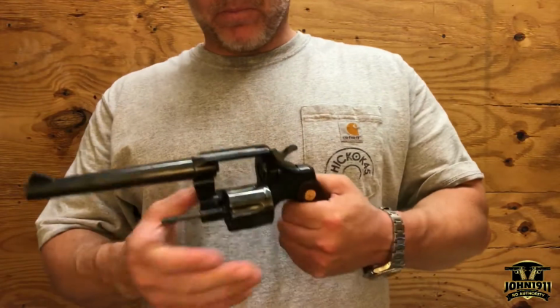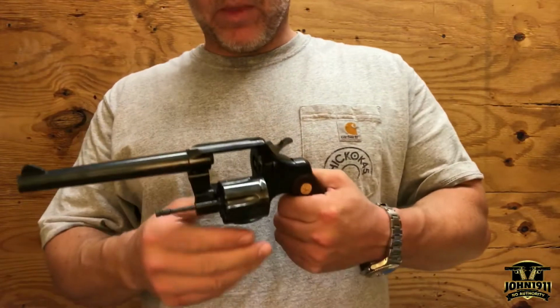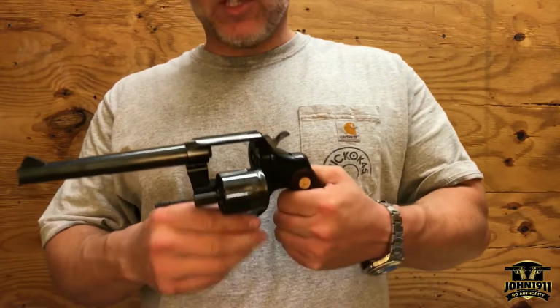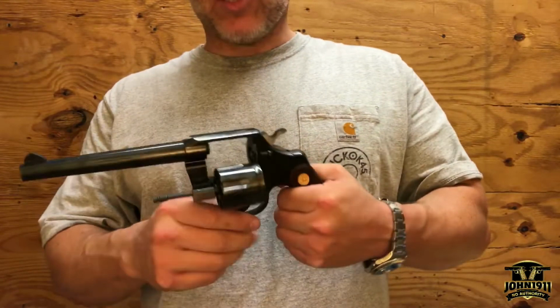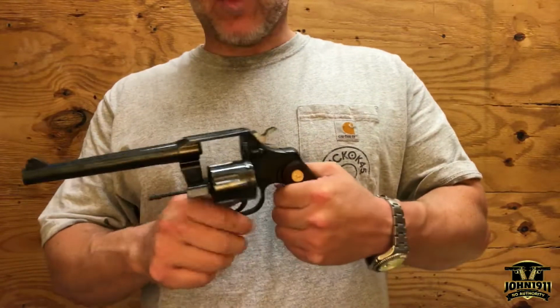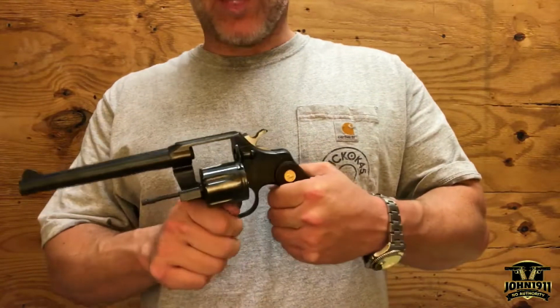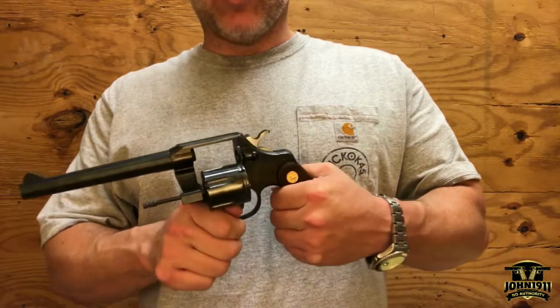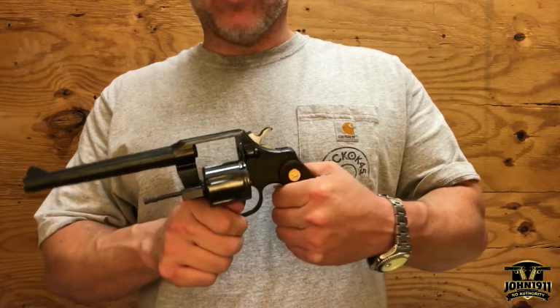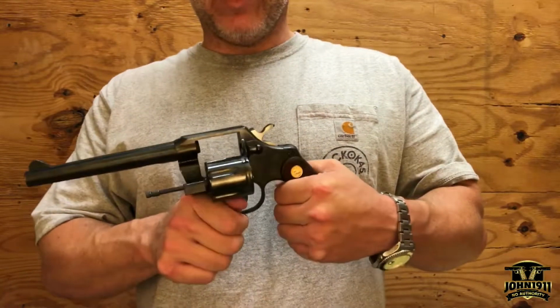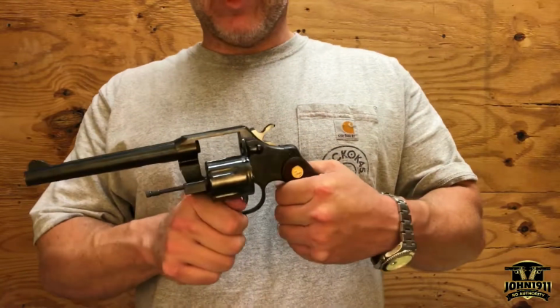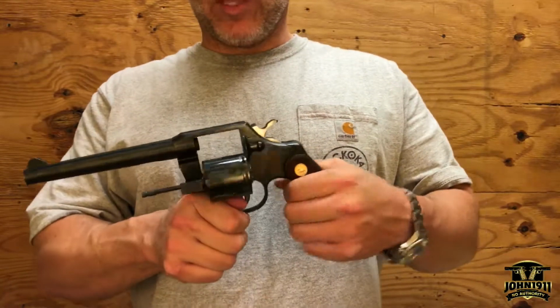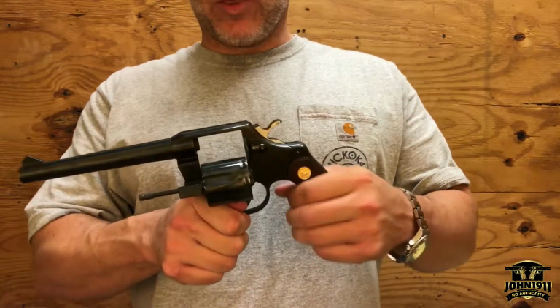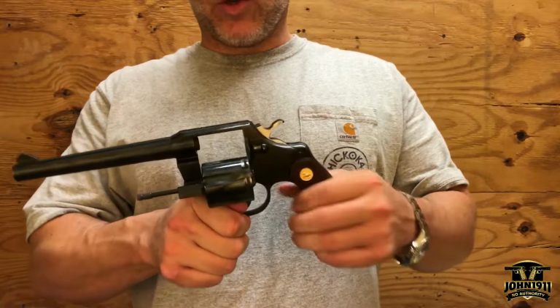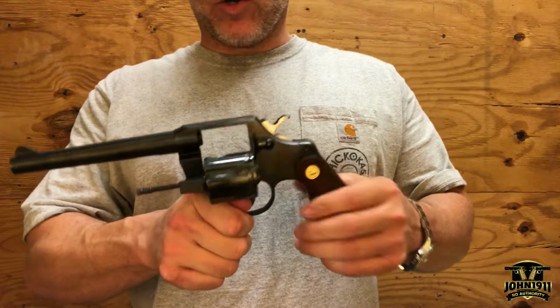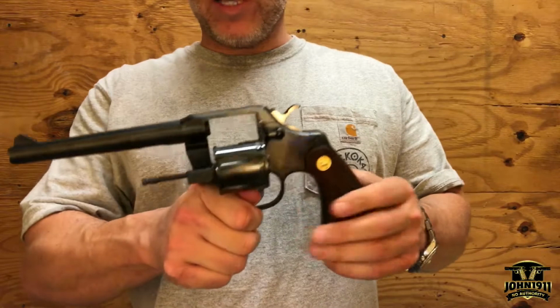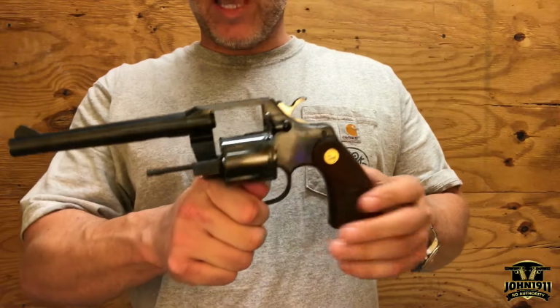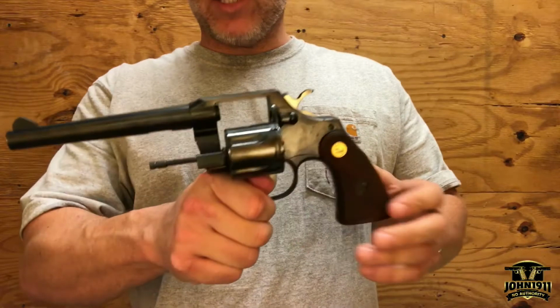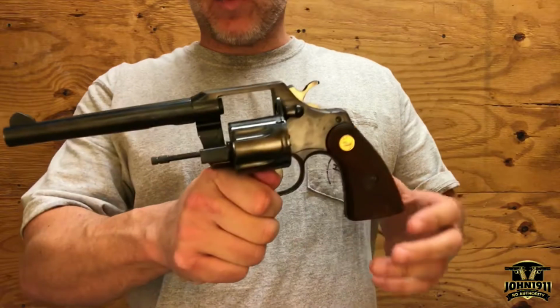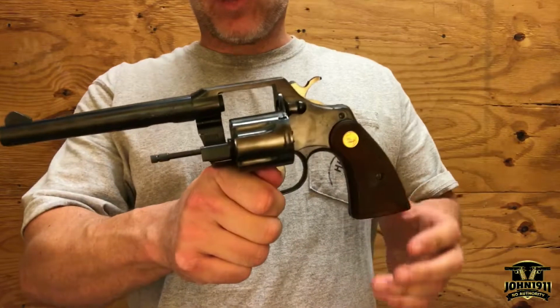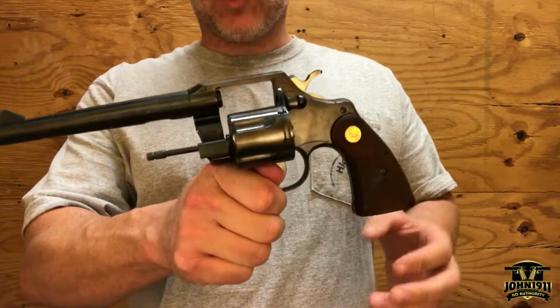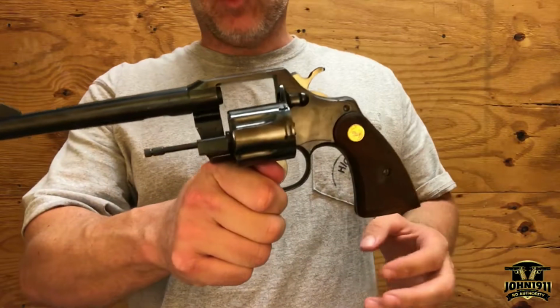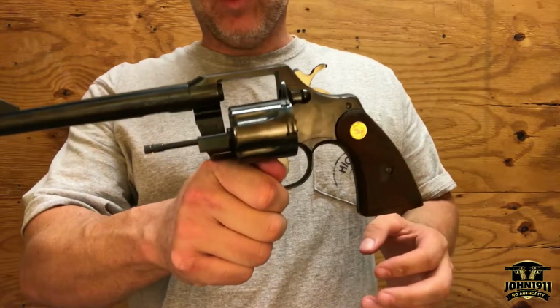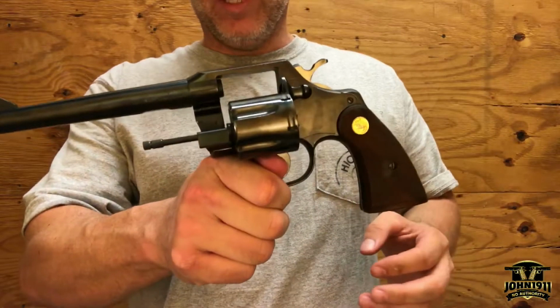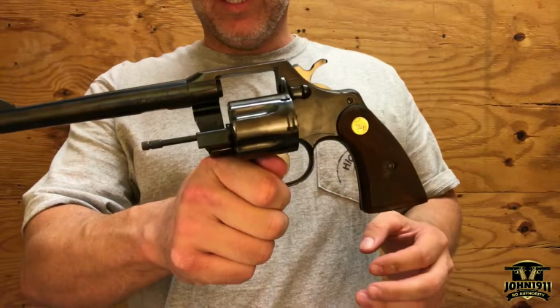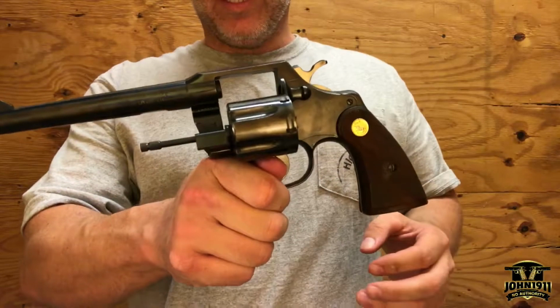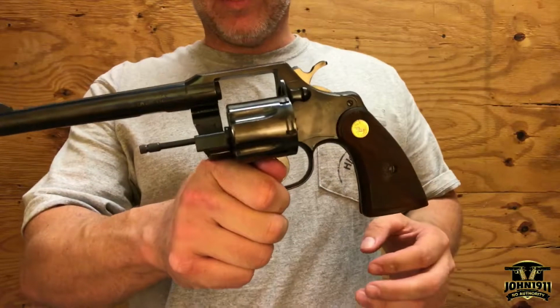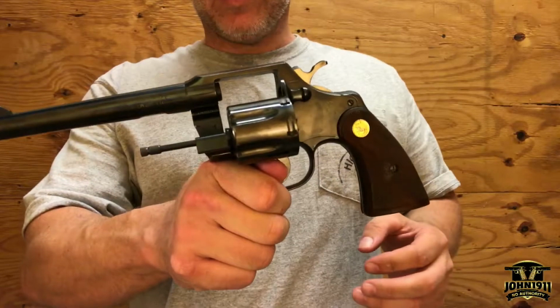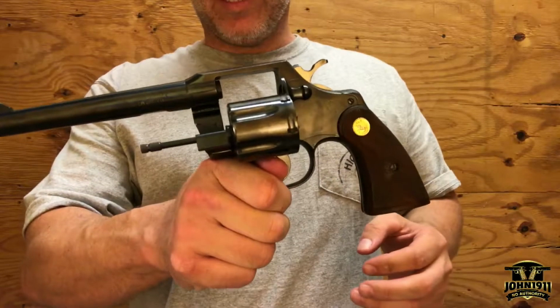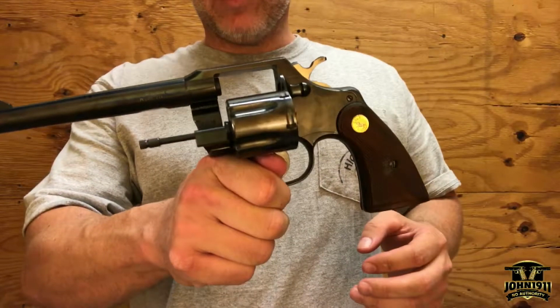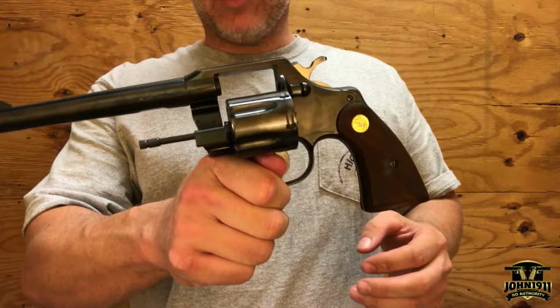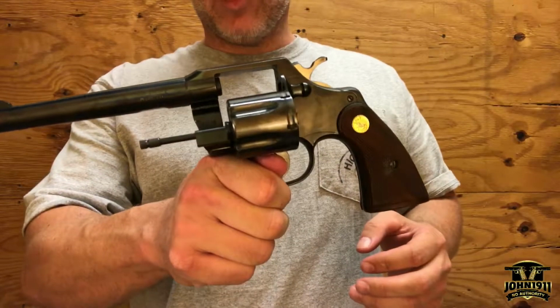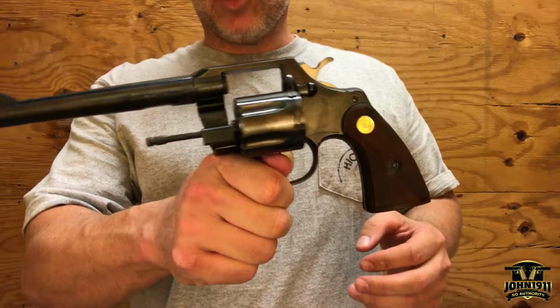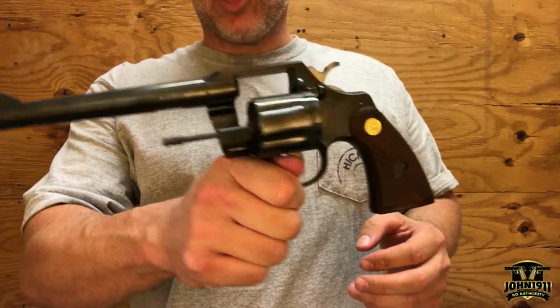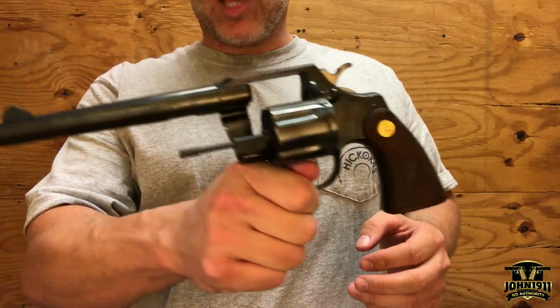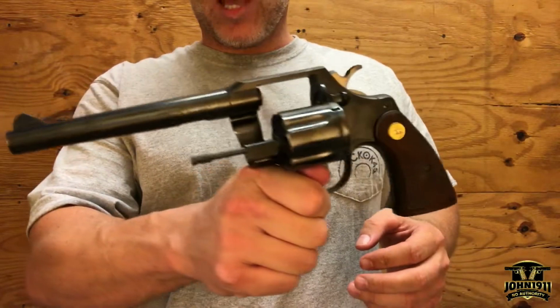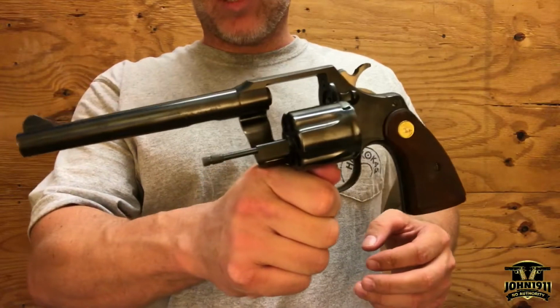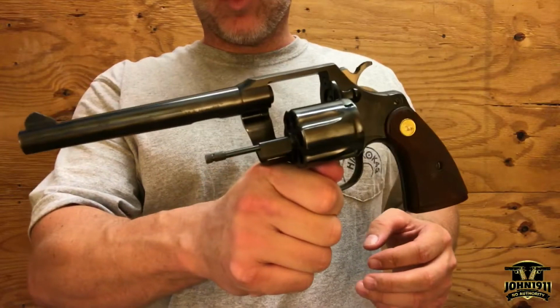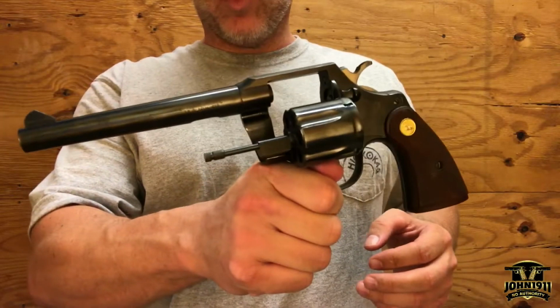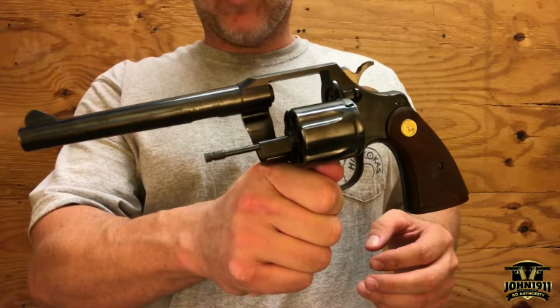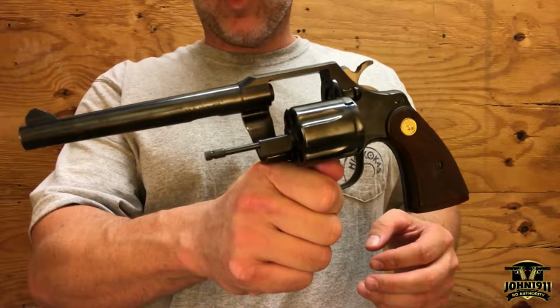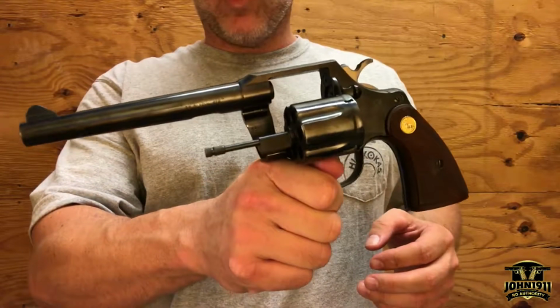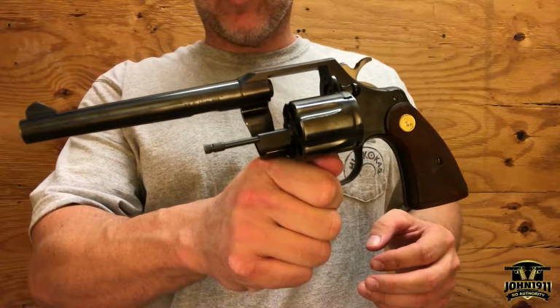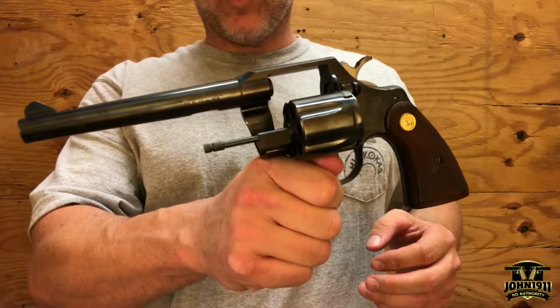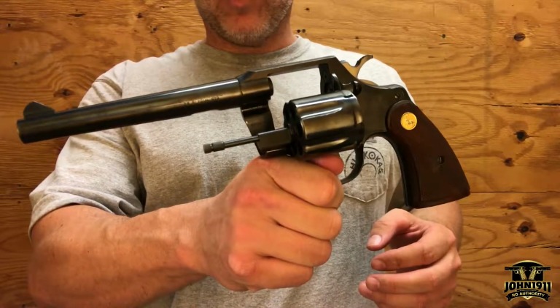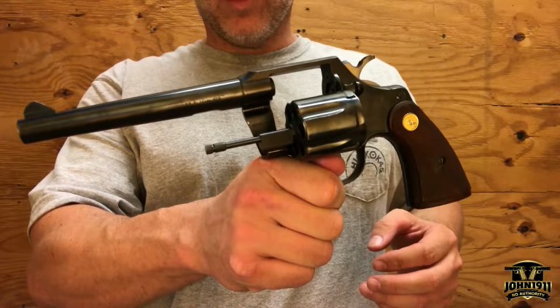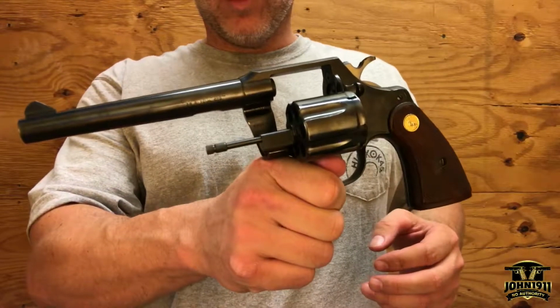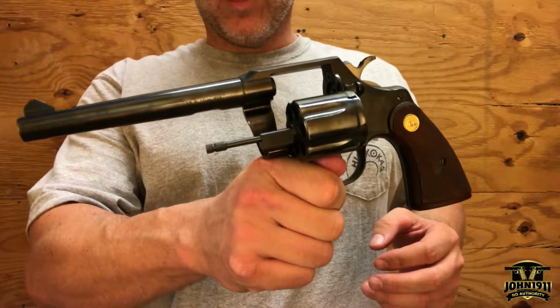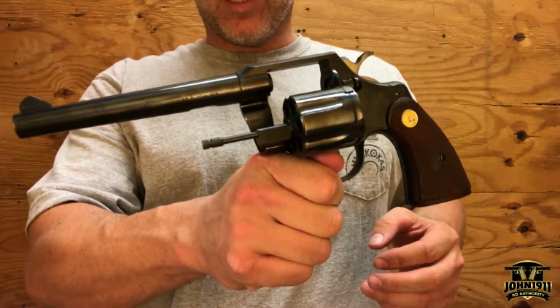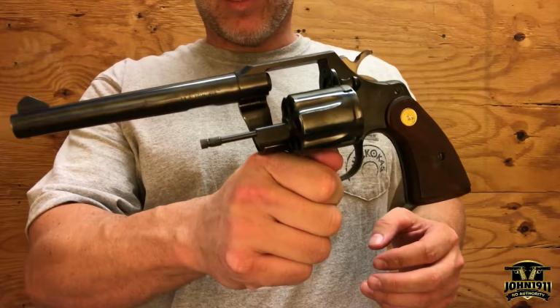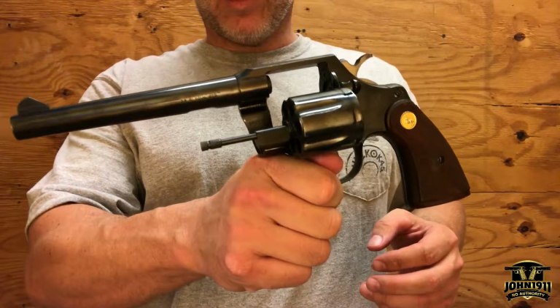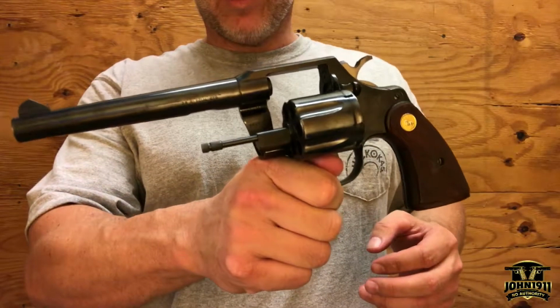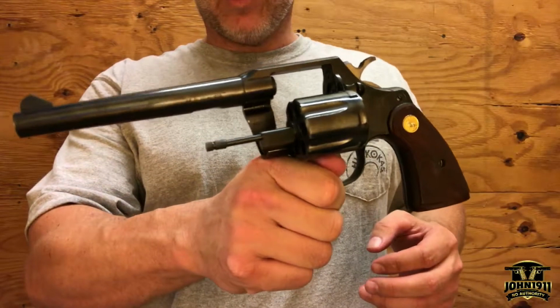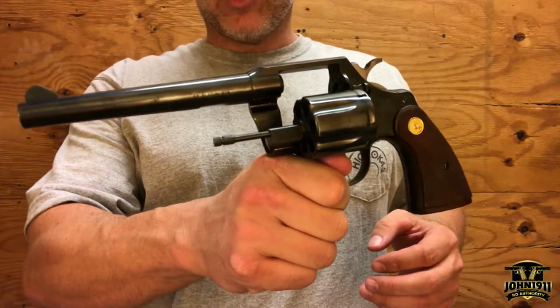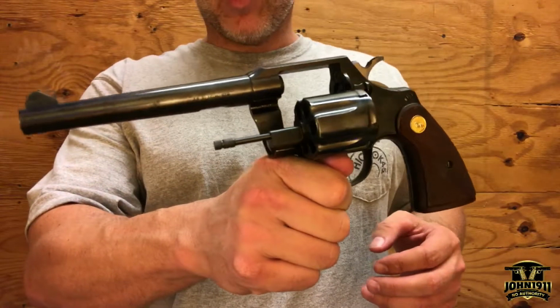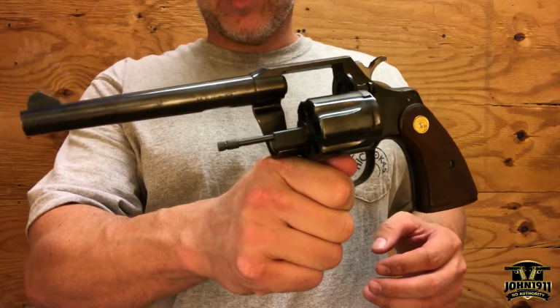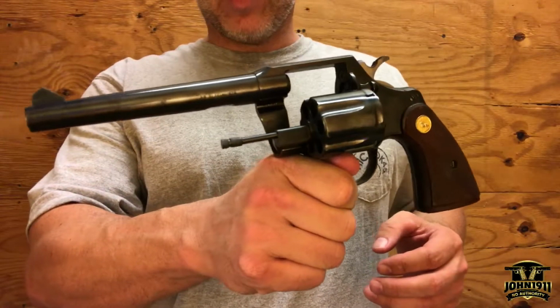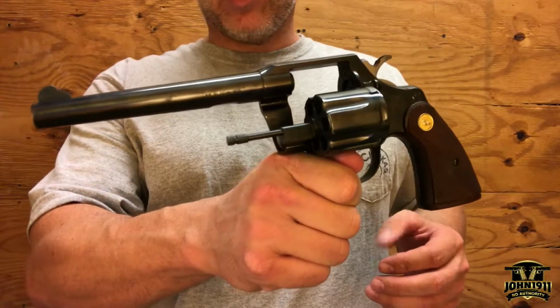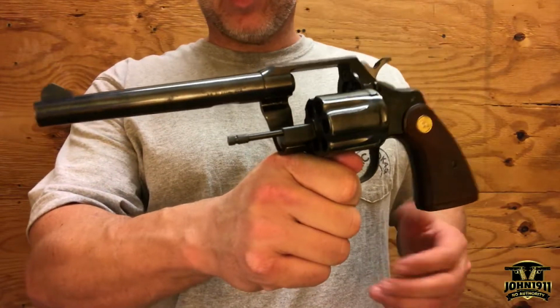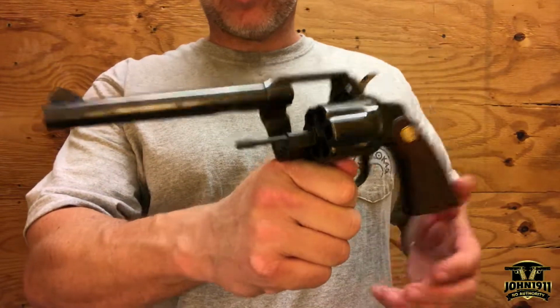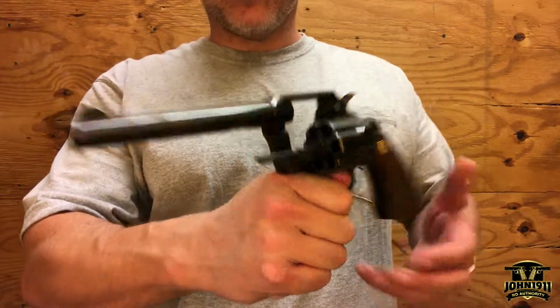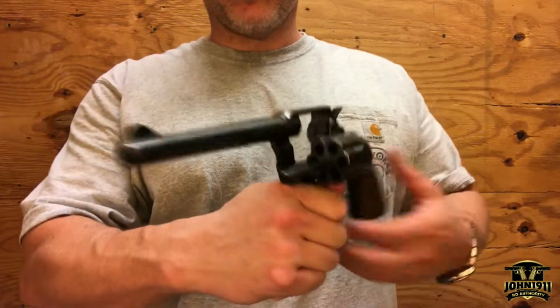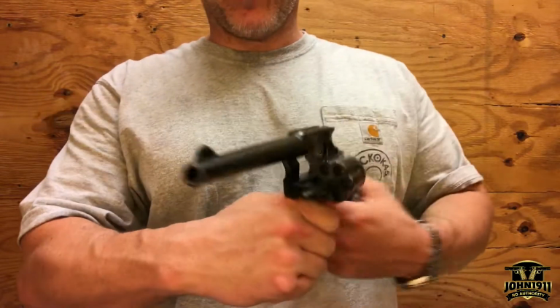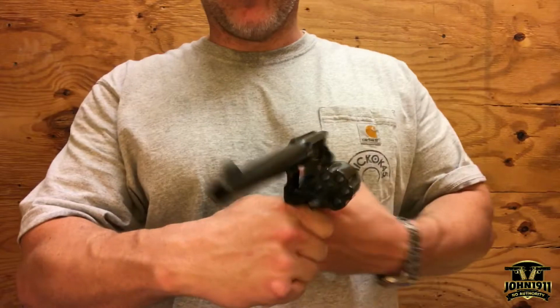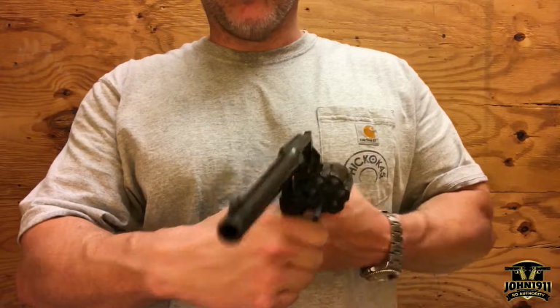This model is a .38 Special. It's a six-shot revolver. It also has a six-inch barrel.